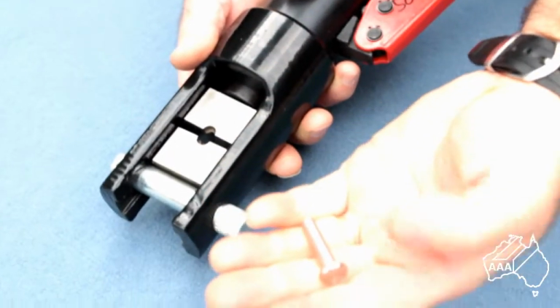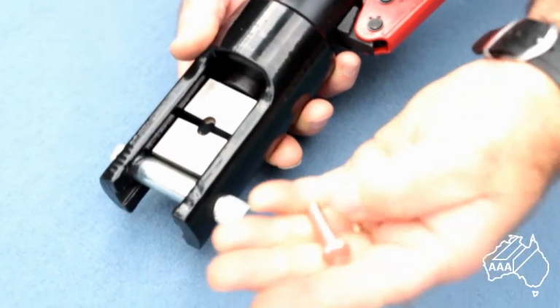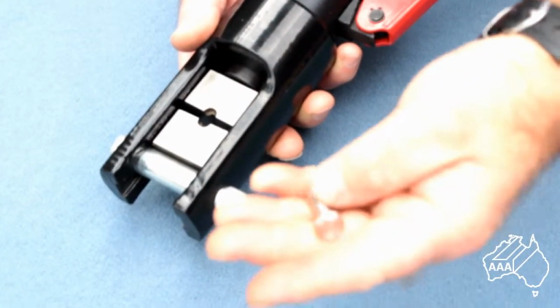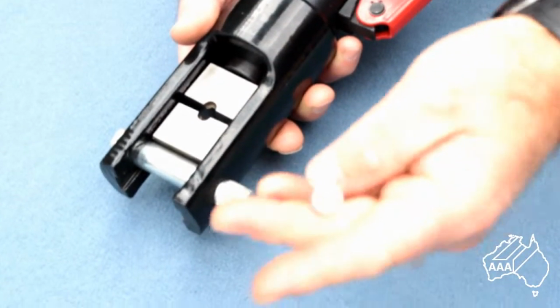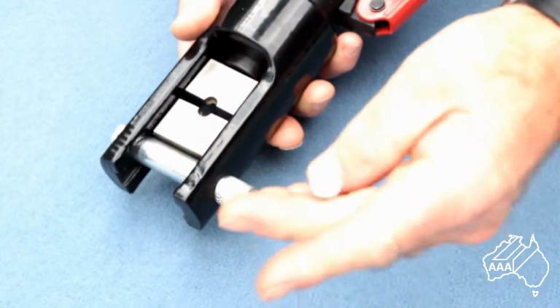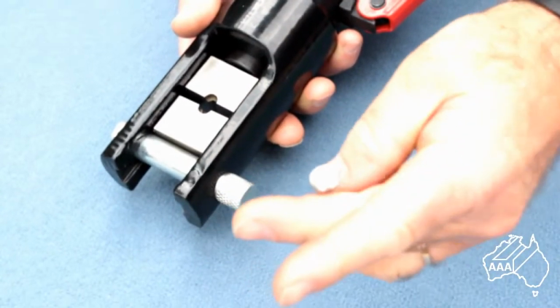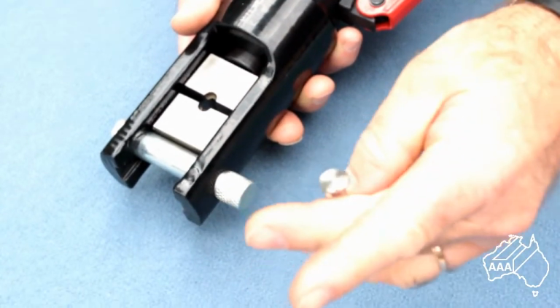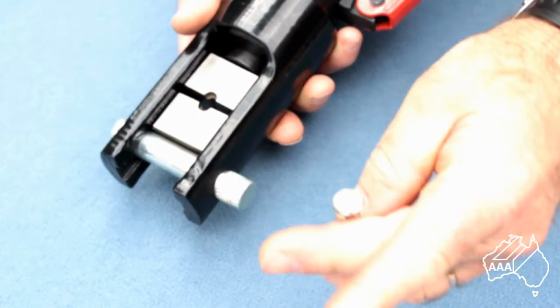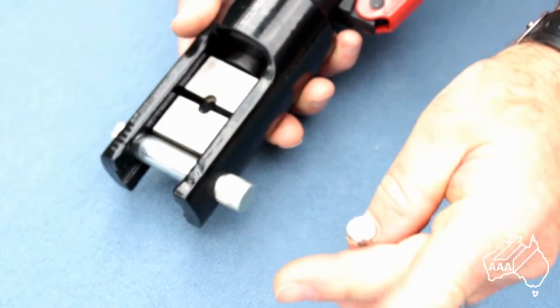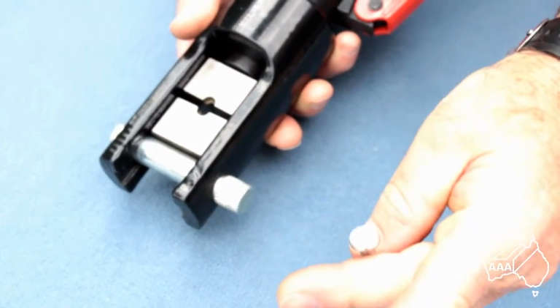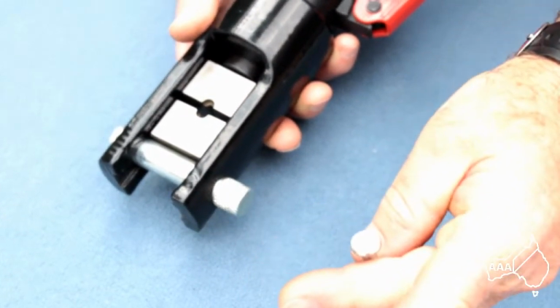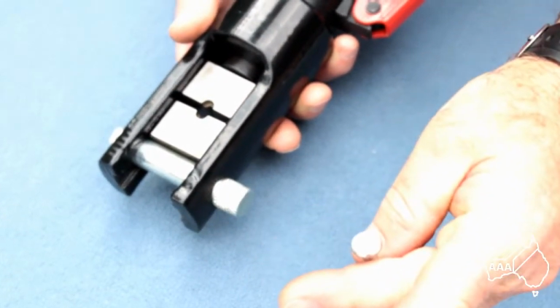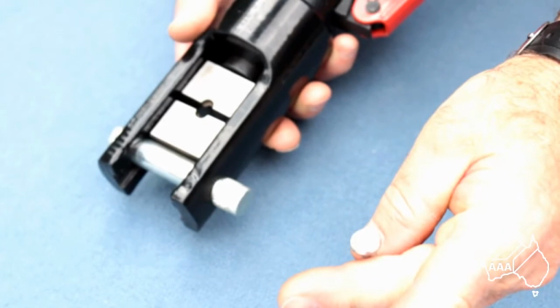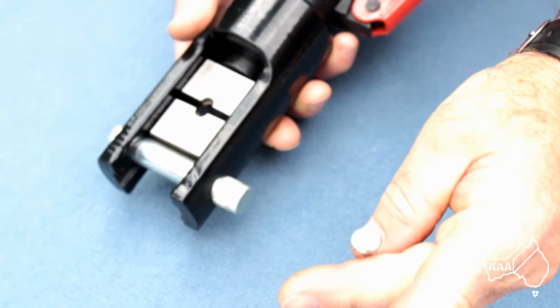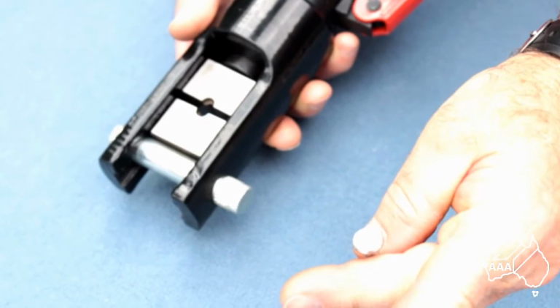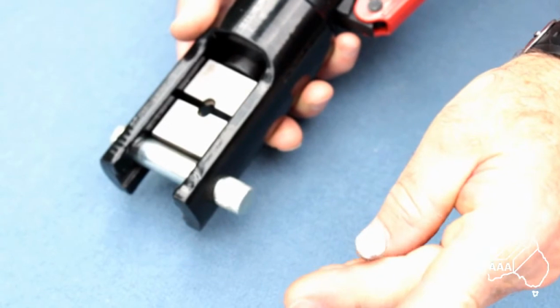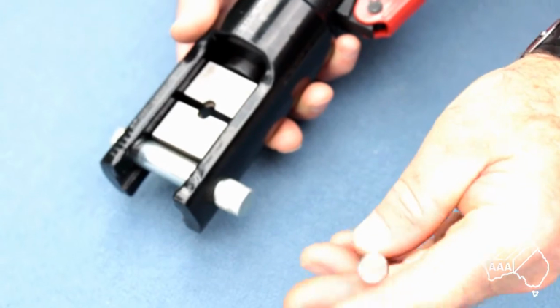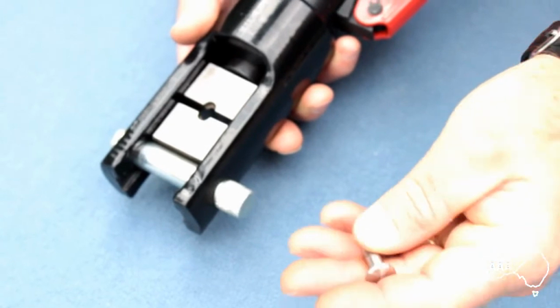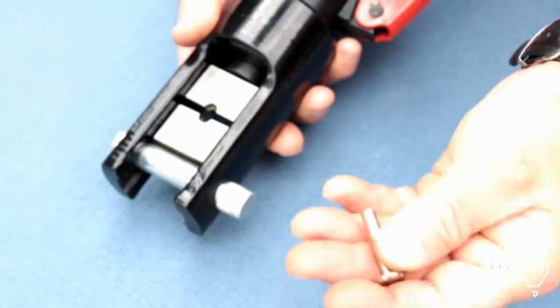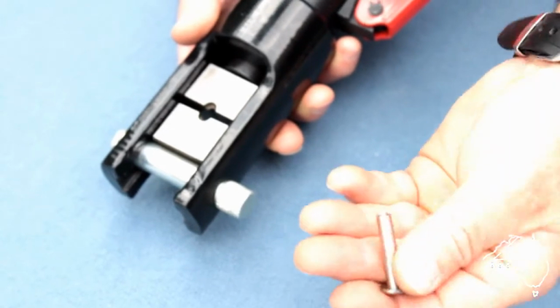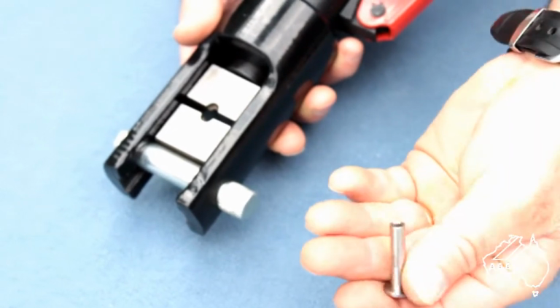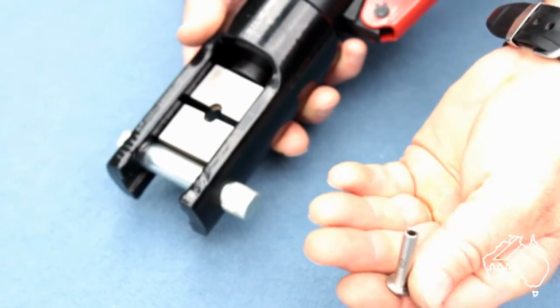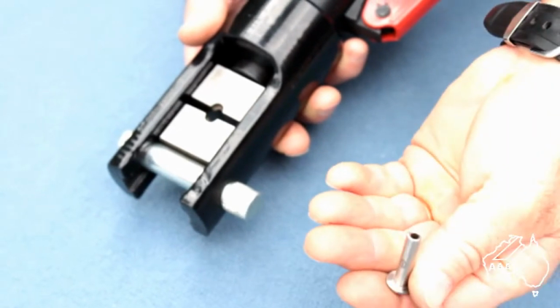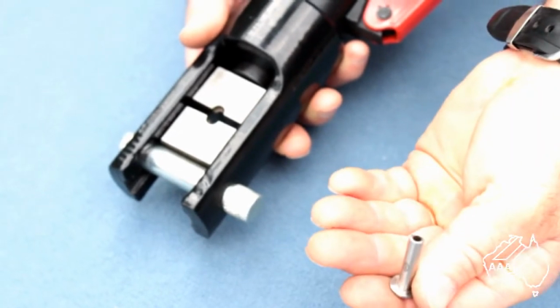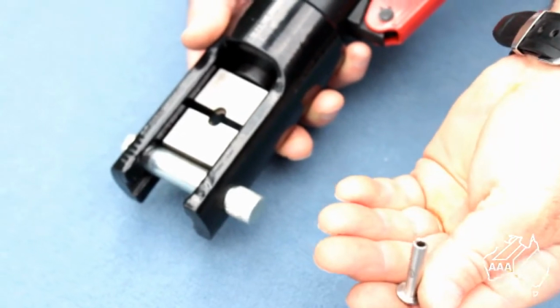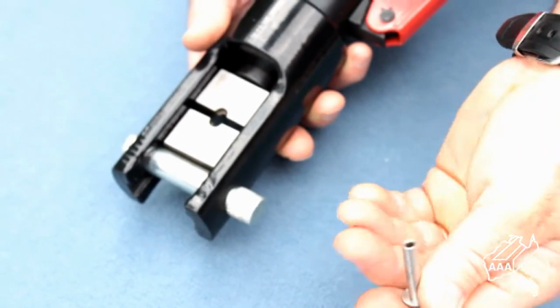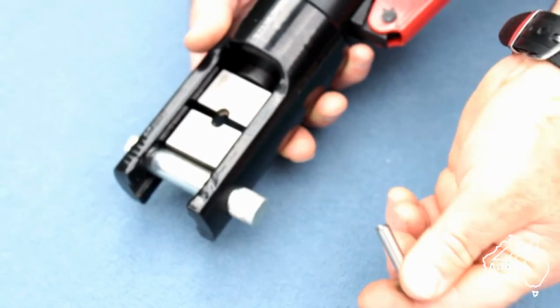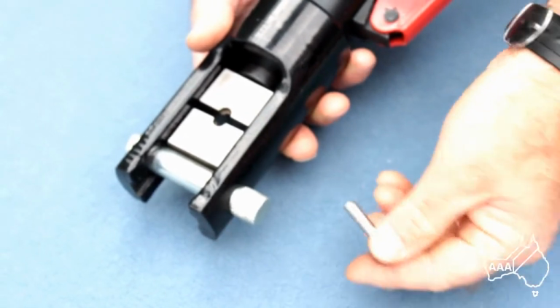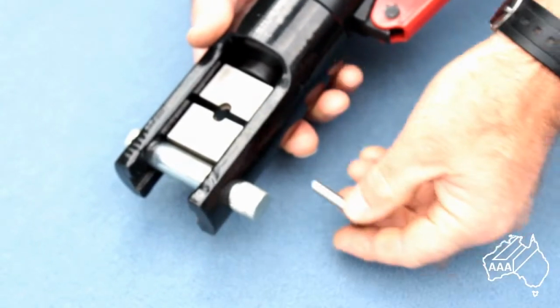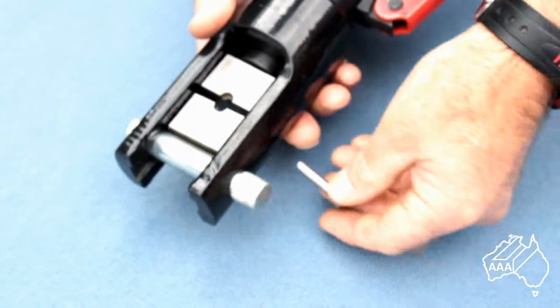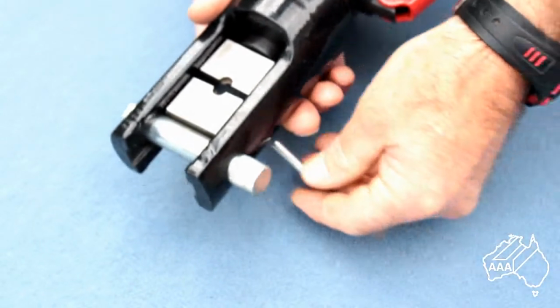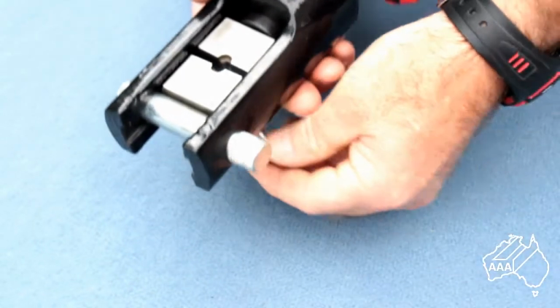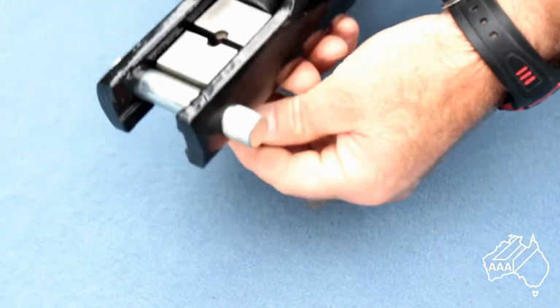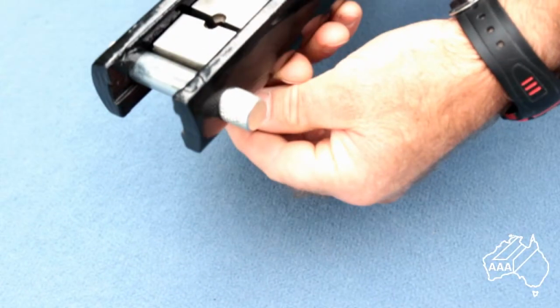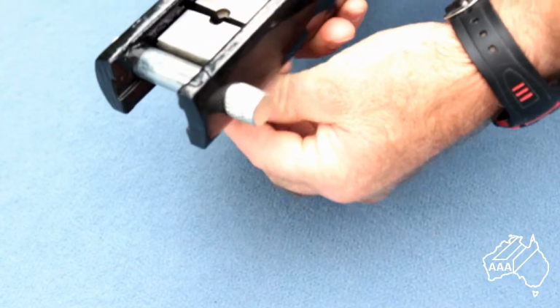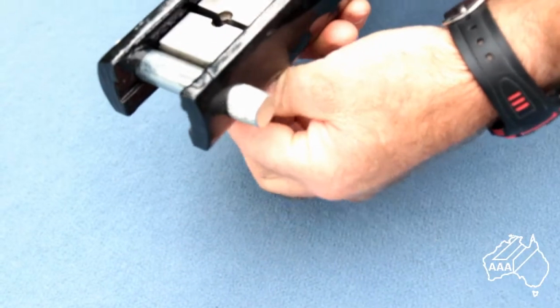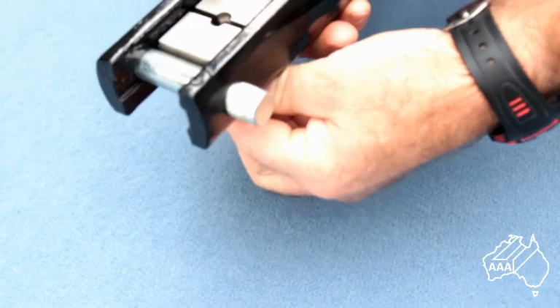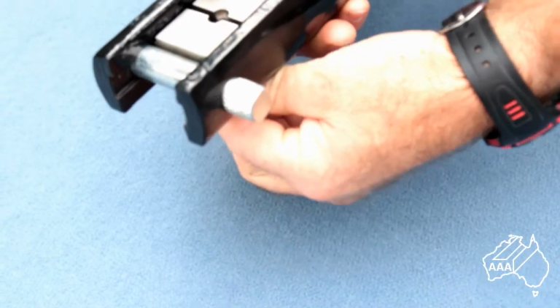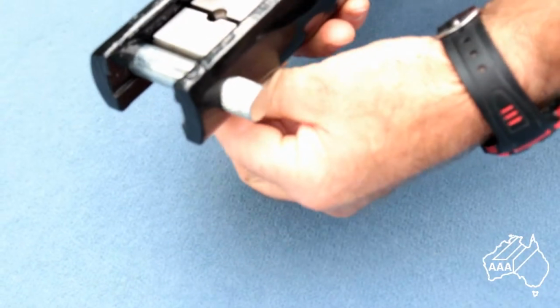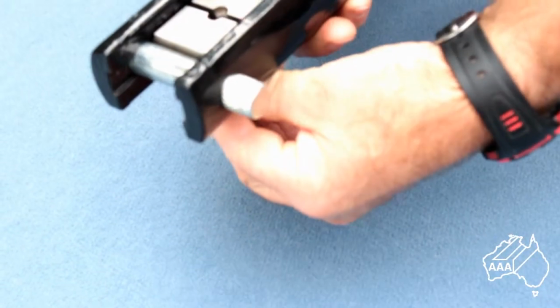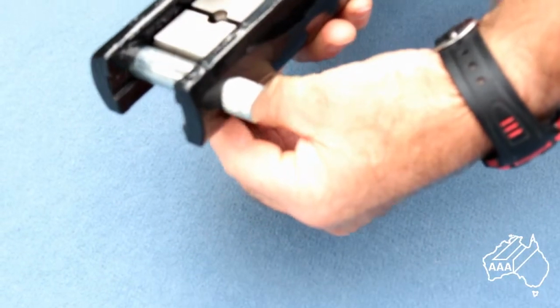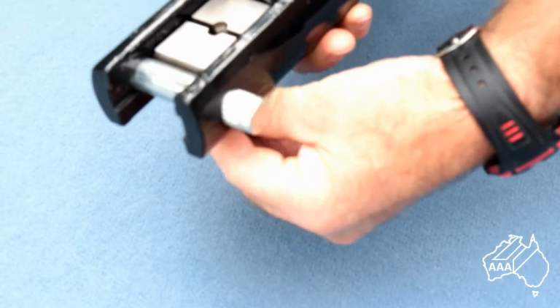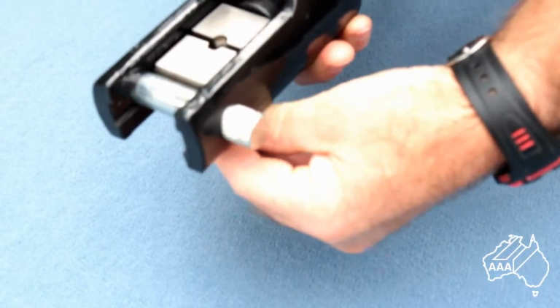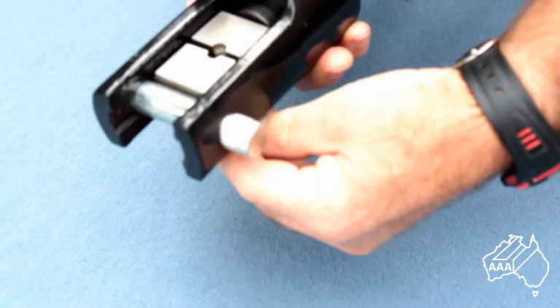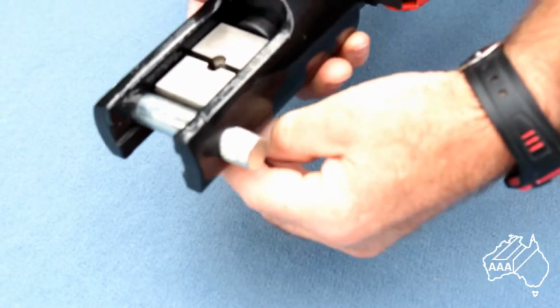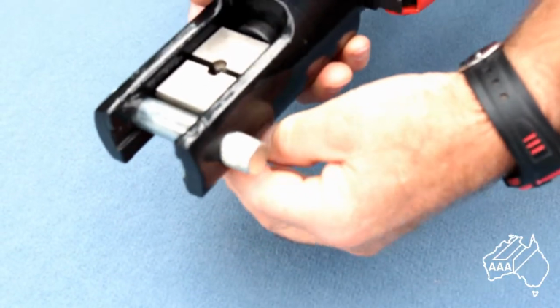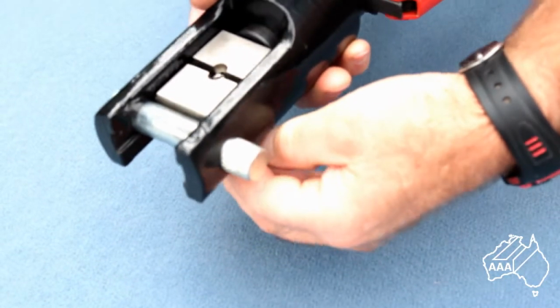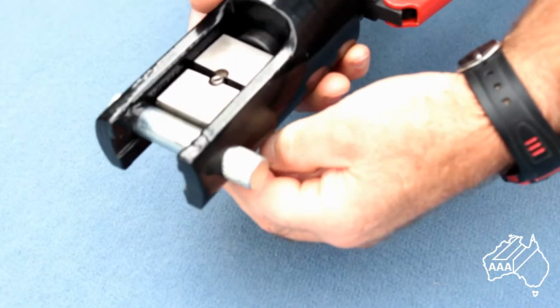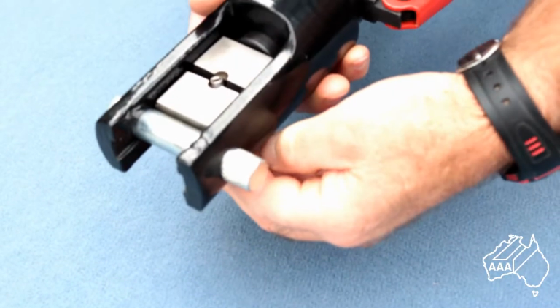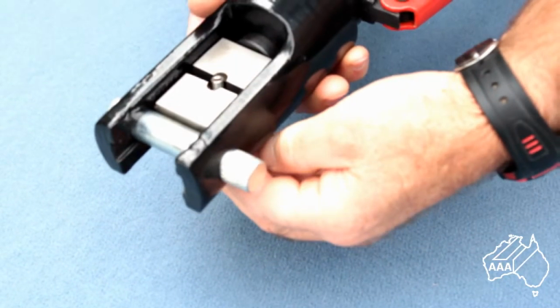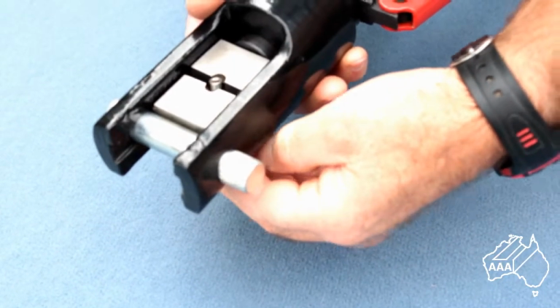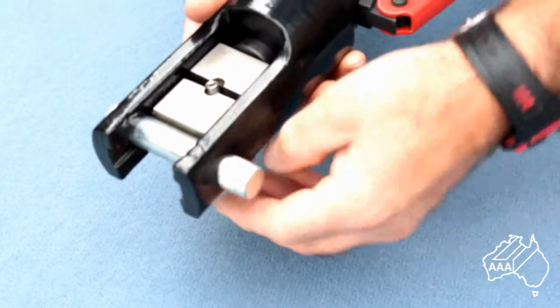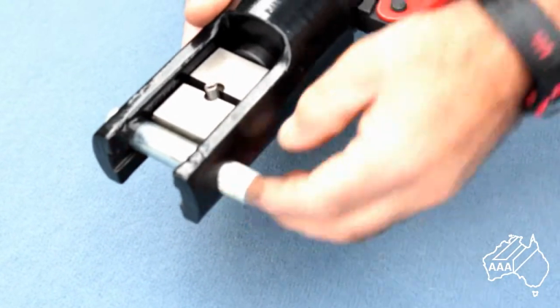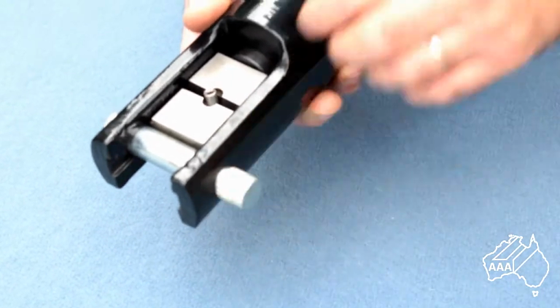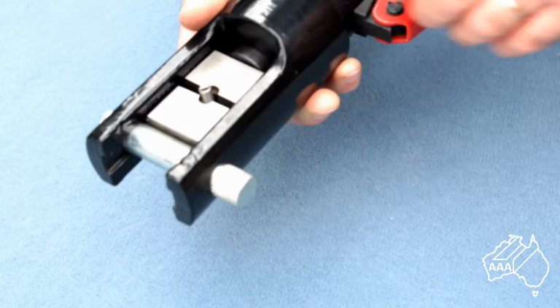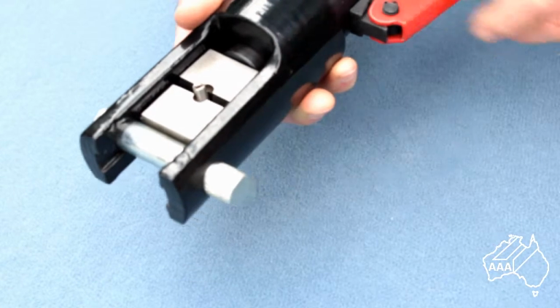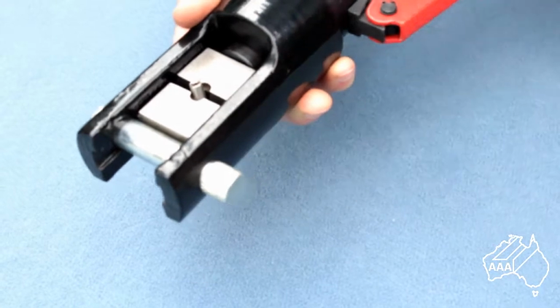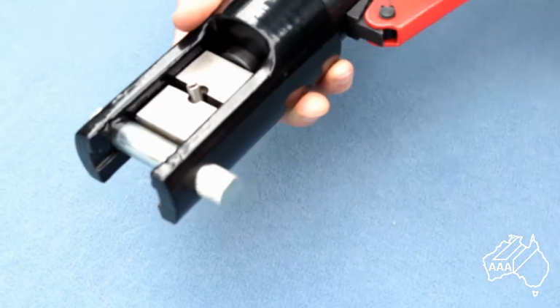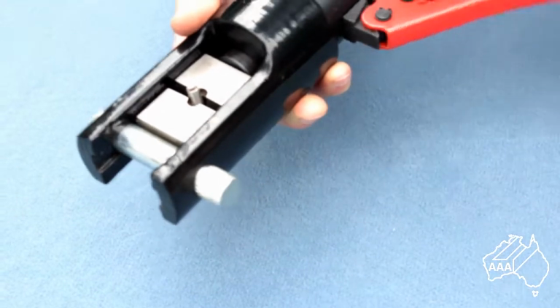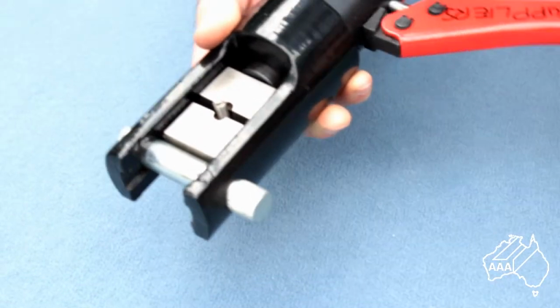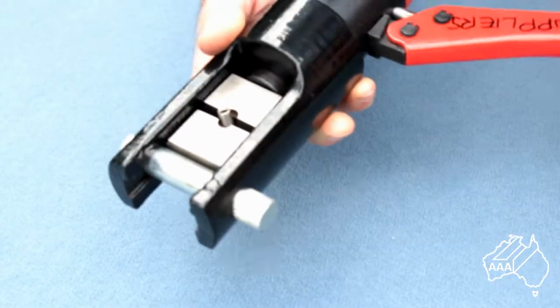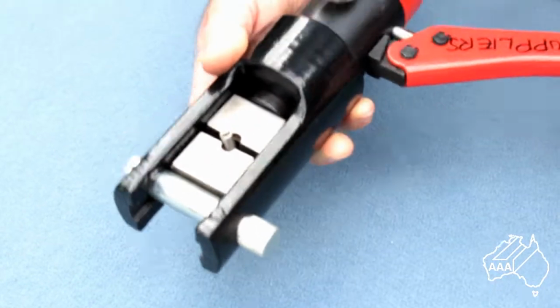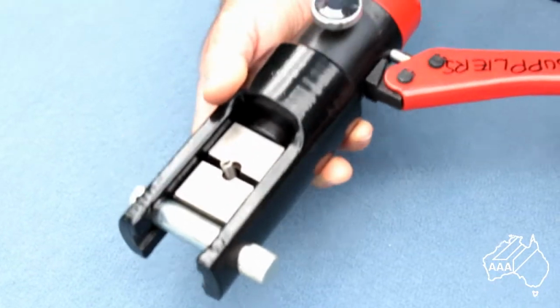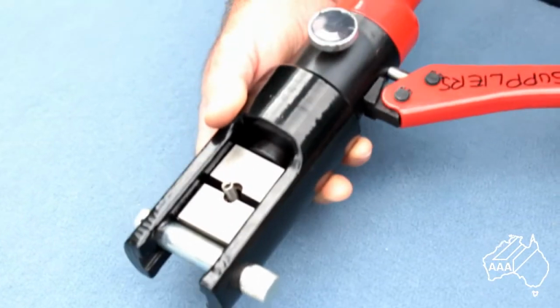Let me now show you the swaging process again as I swage the flathead terminal onto the opposite end of the wire.